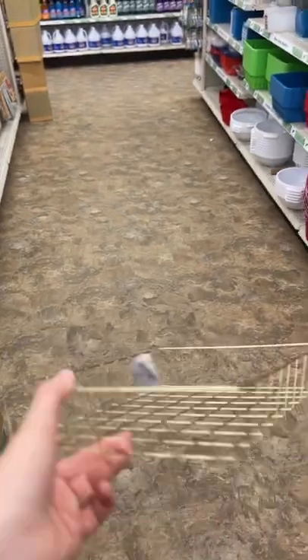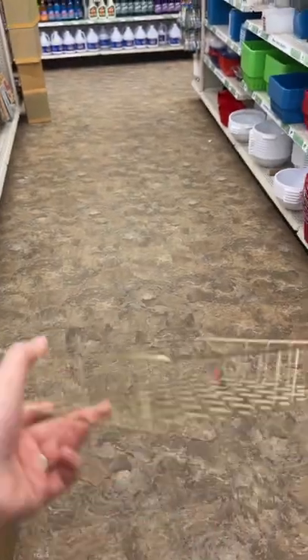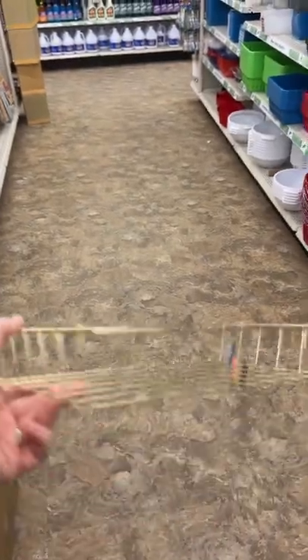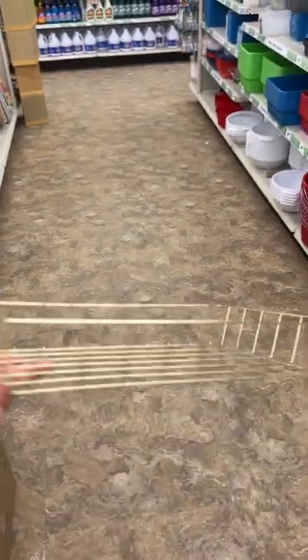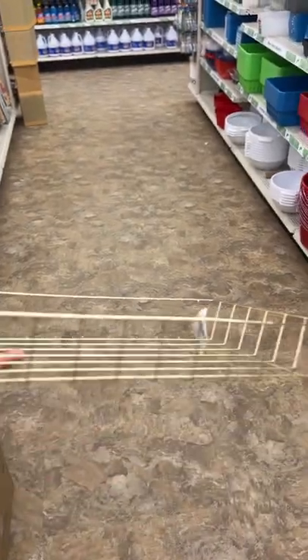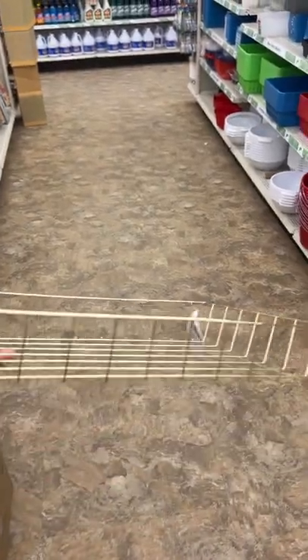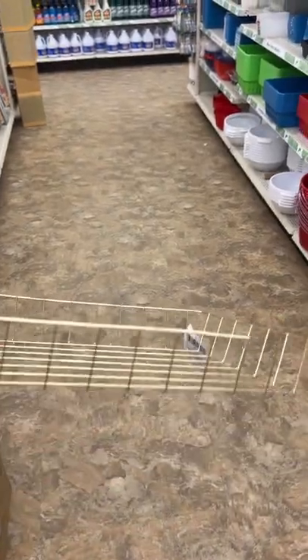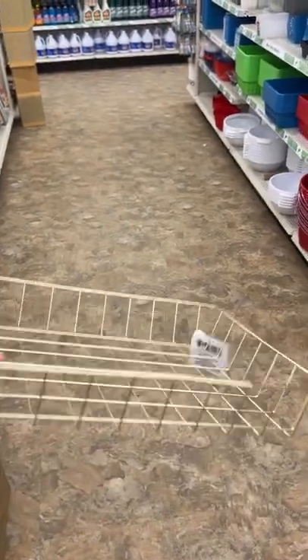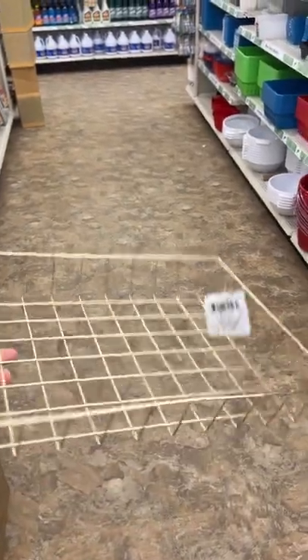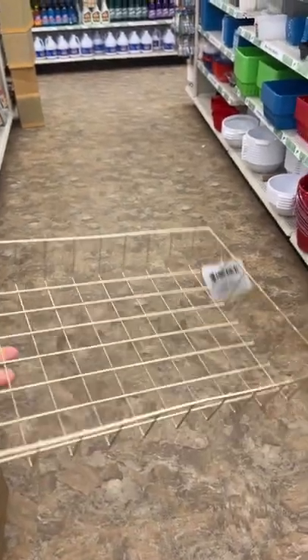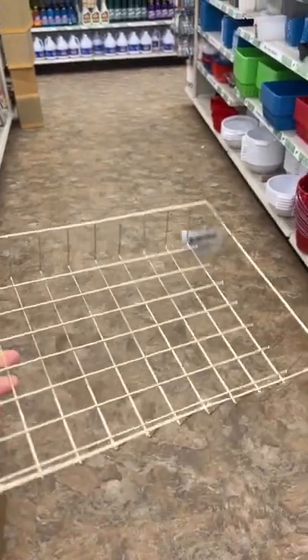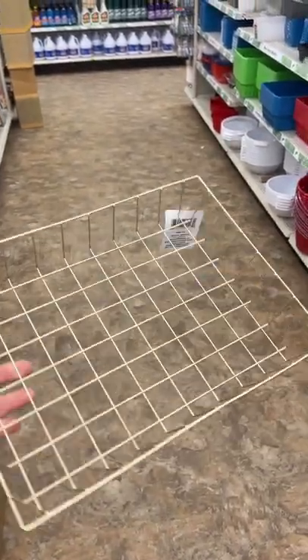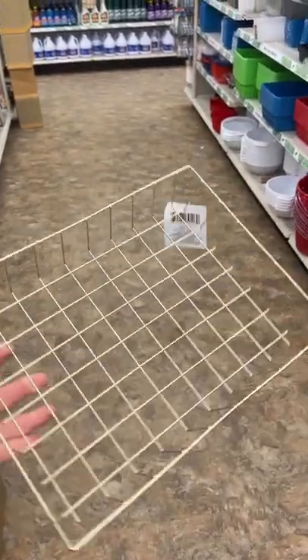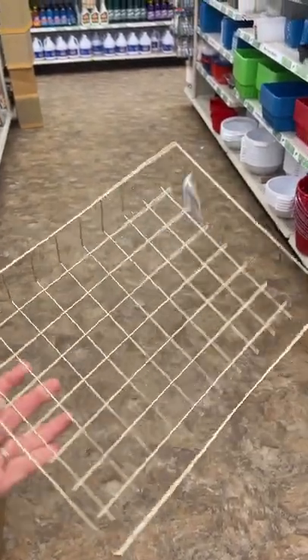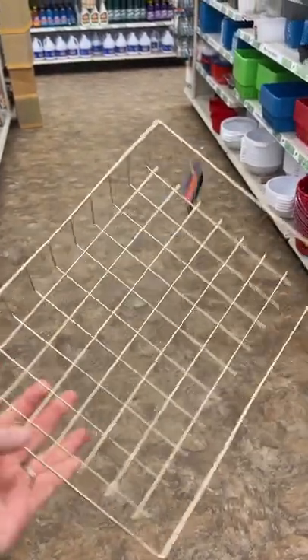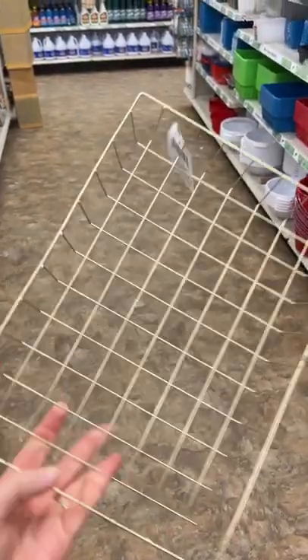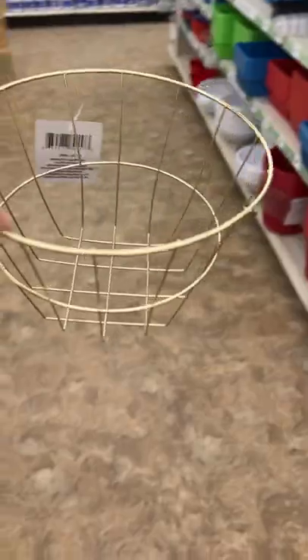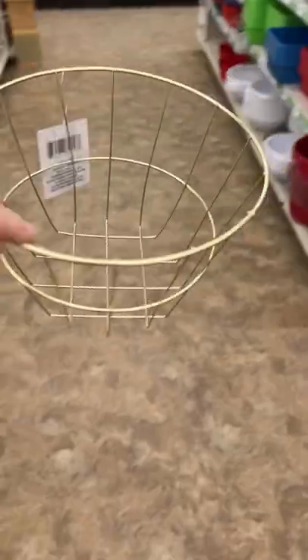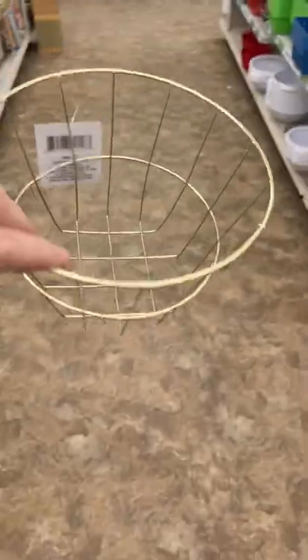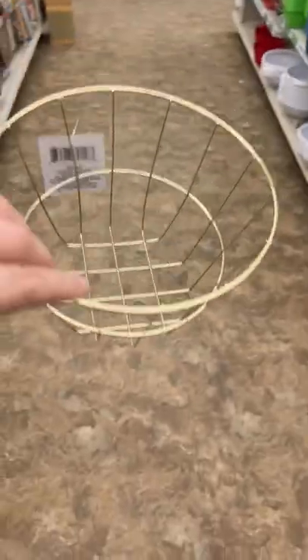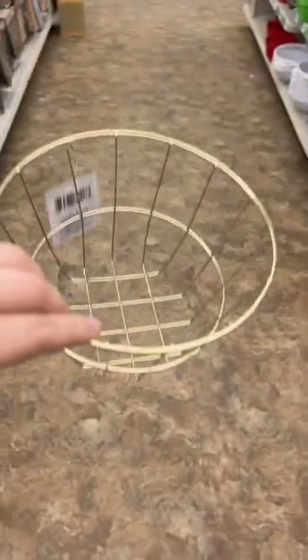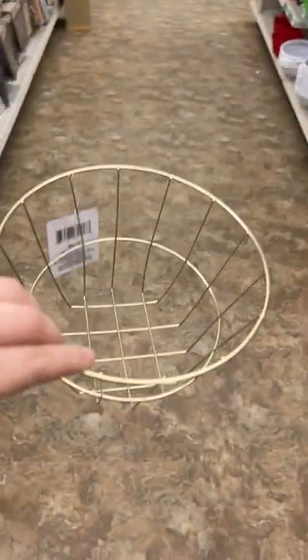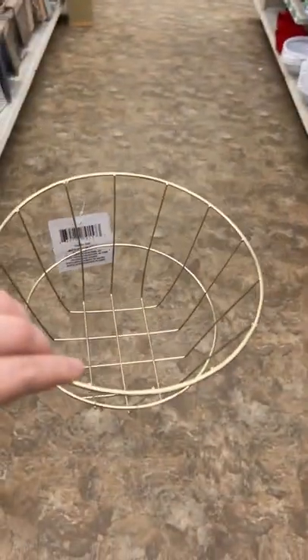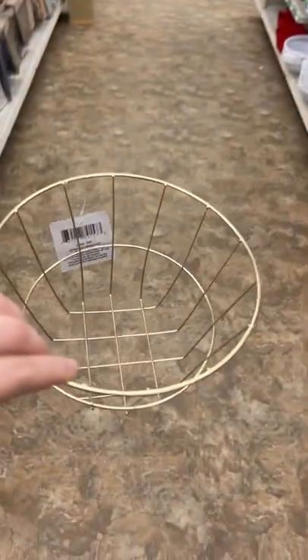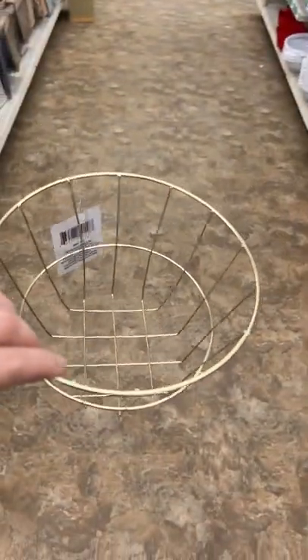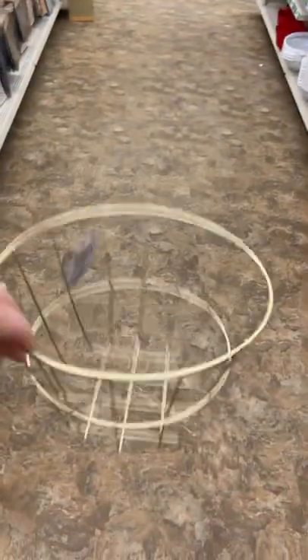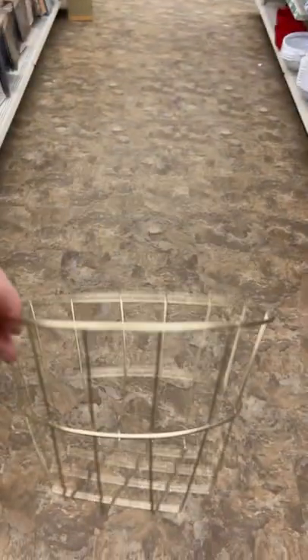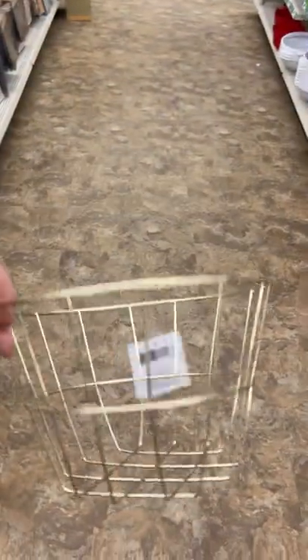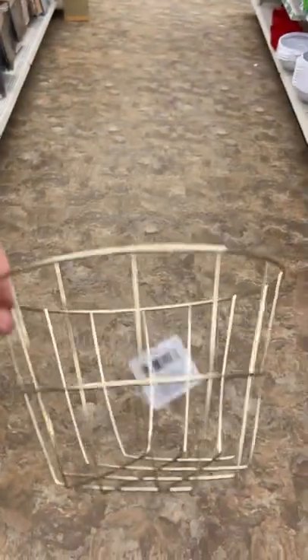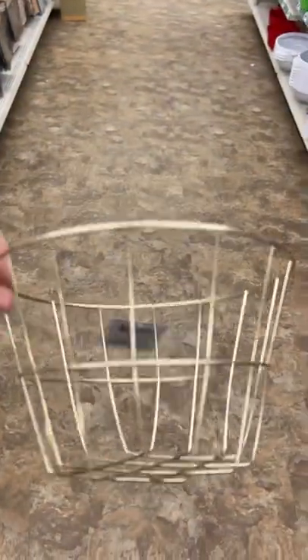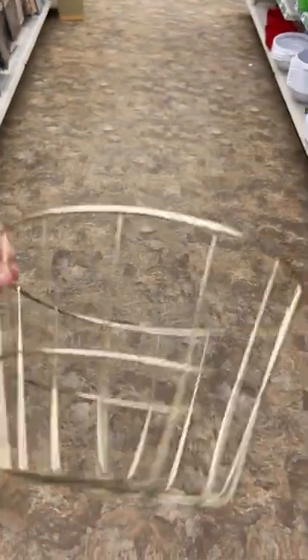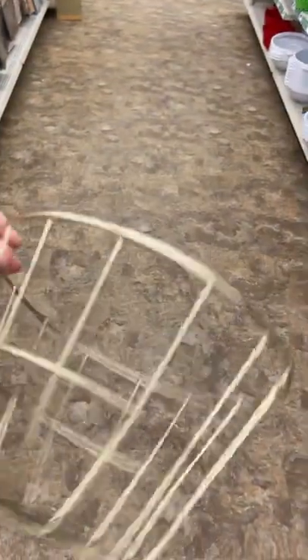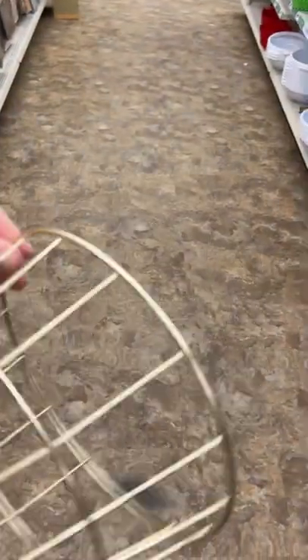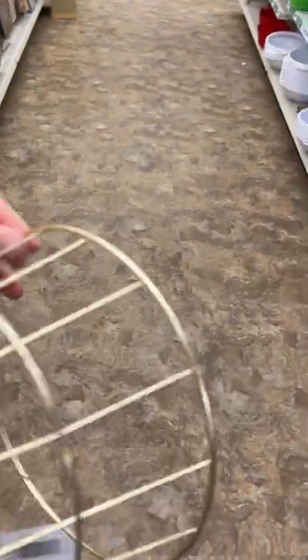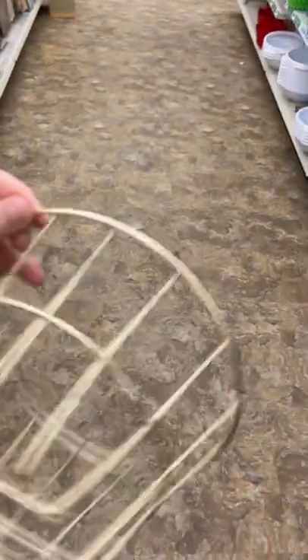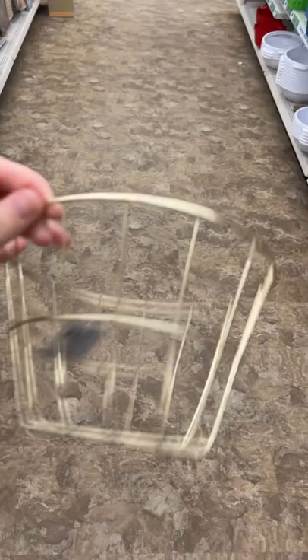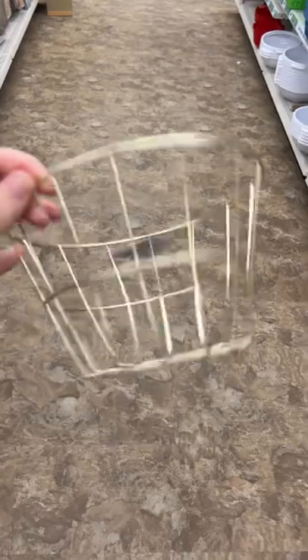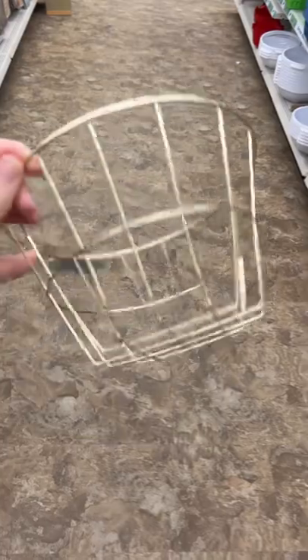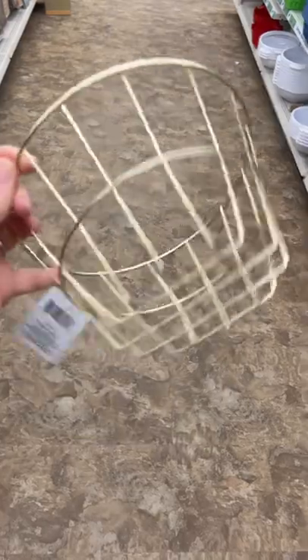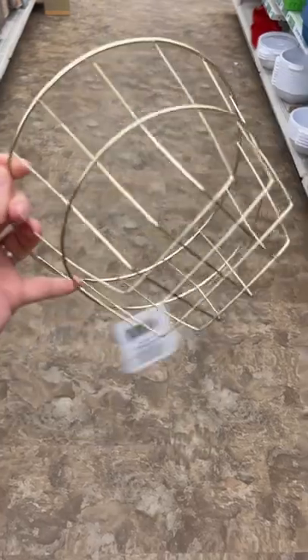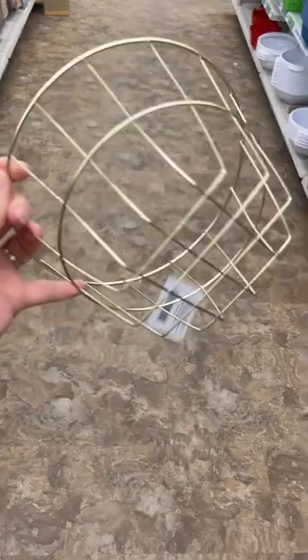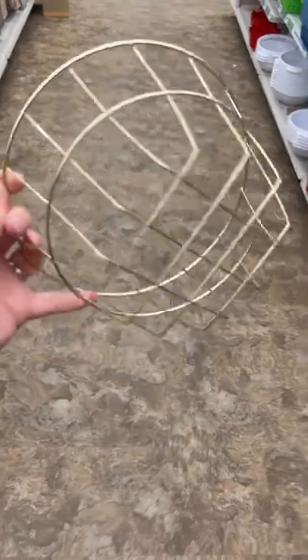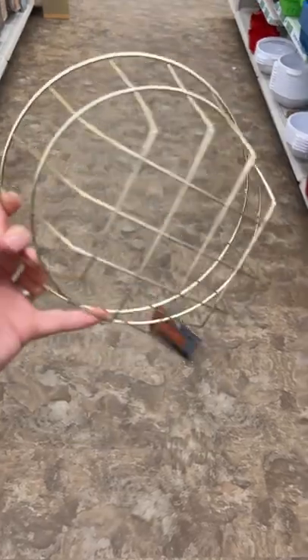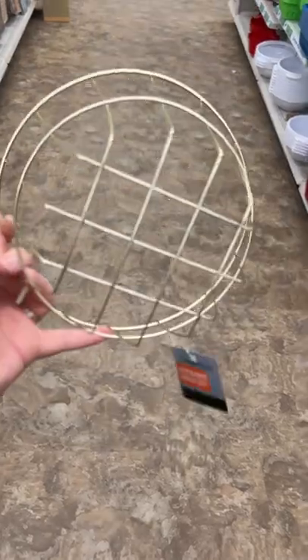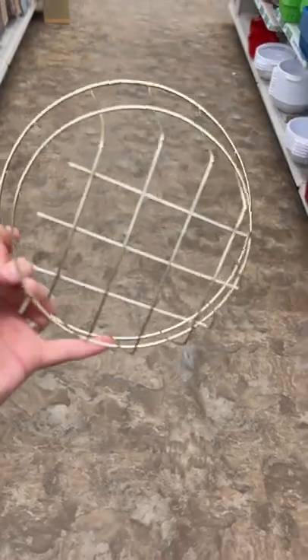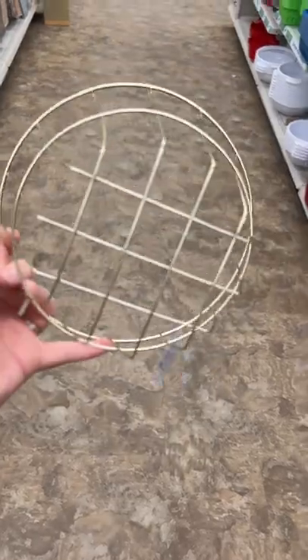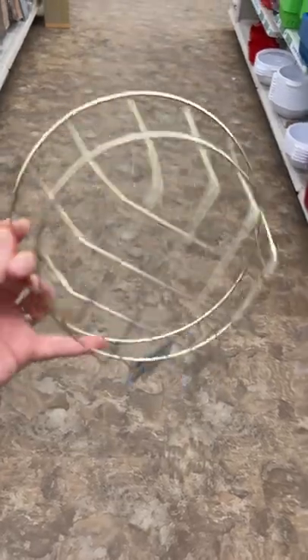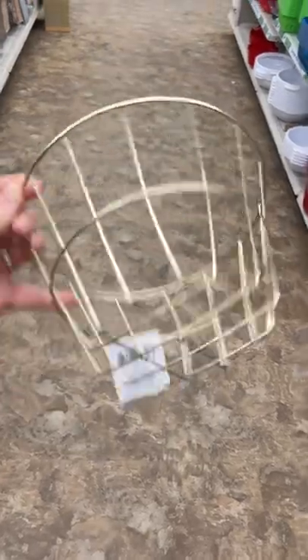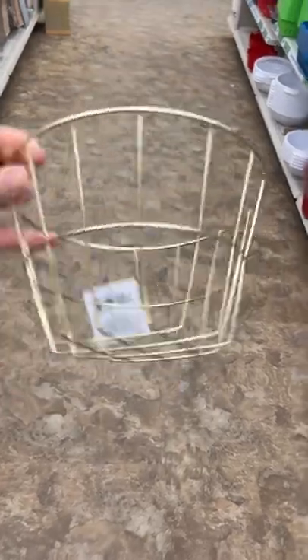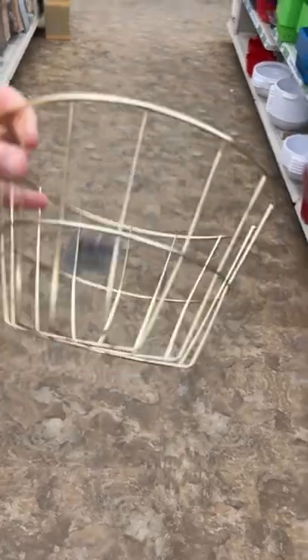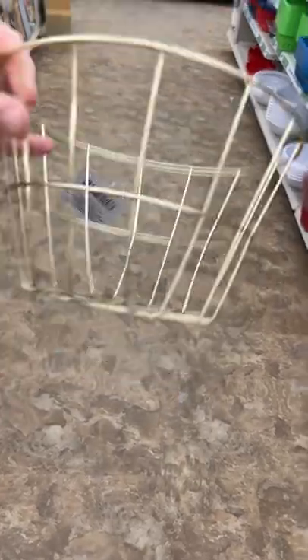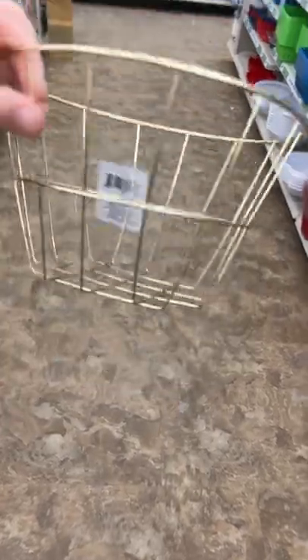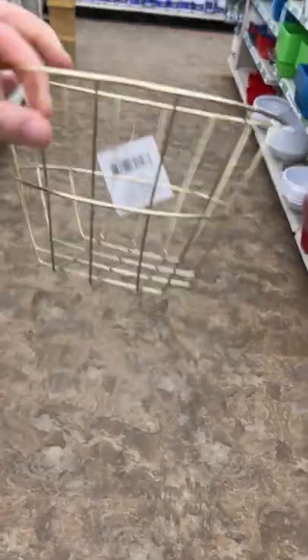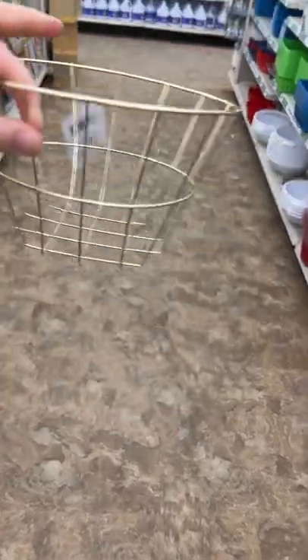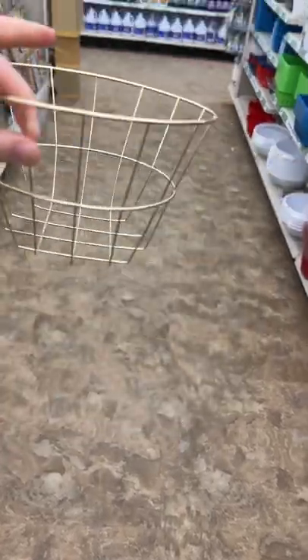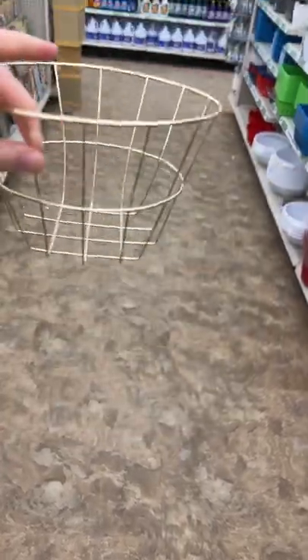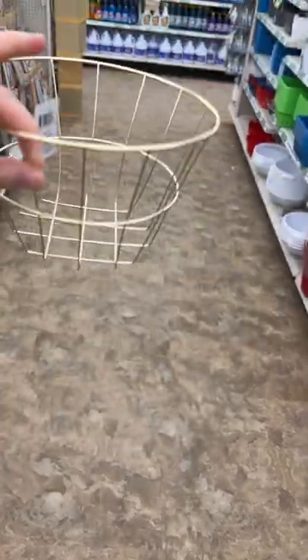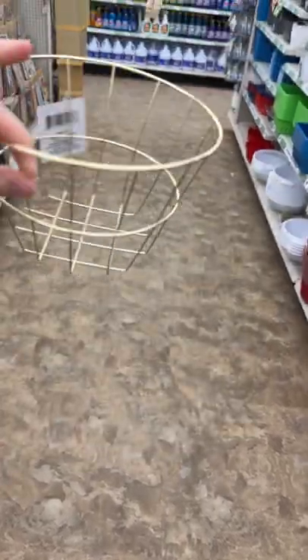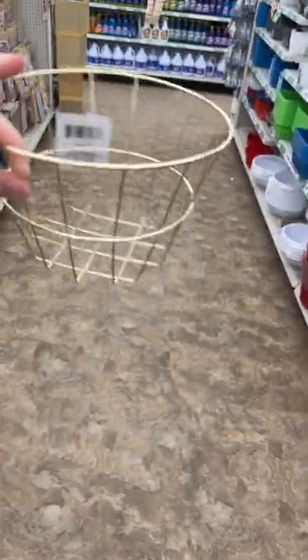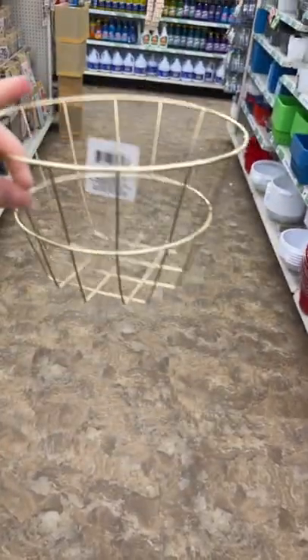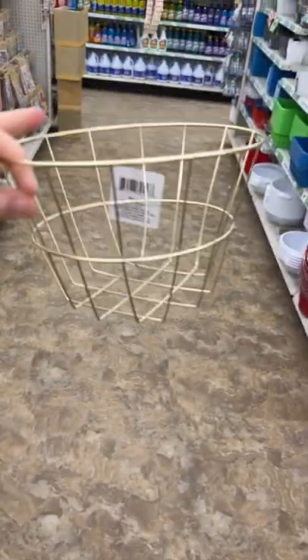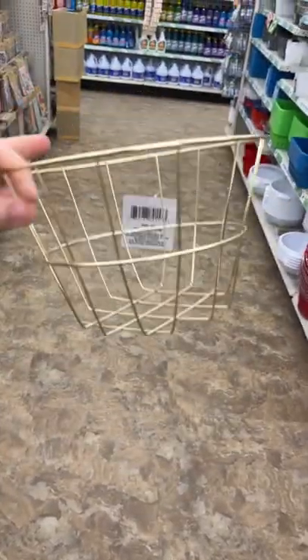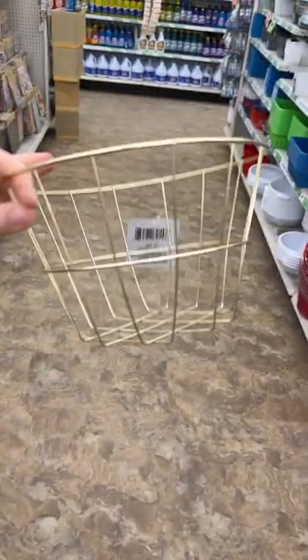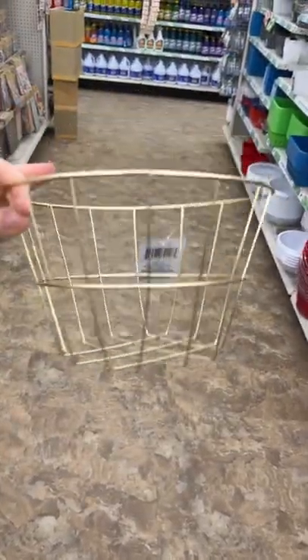The gold wire basket would also work well for your mail. It also came in a round basket version, which could be handy for something. Let me know in the comments what you would use this for.